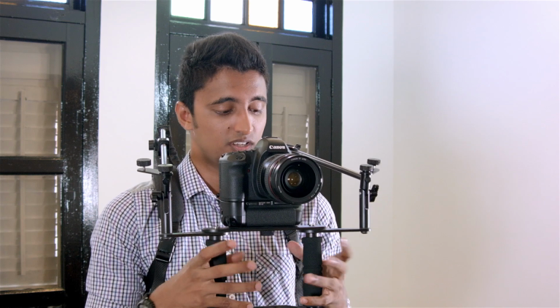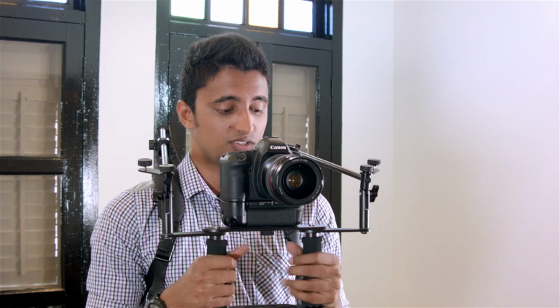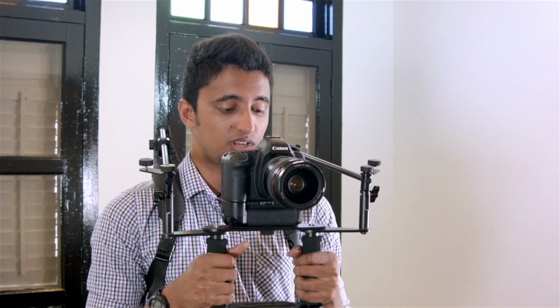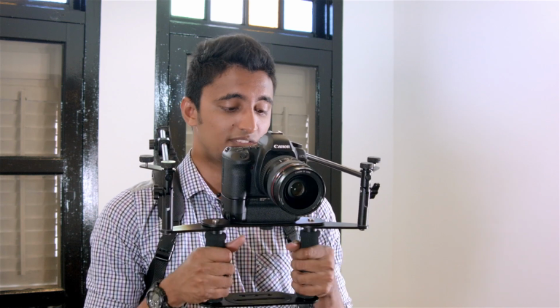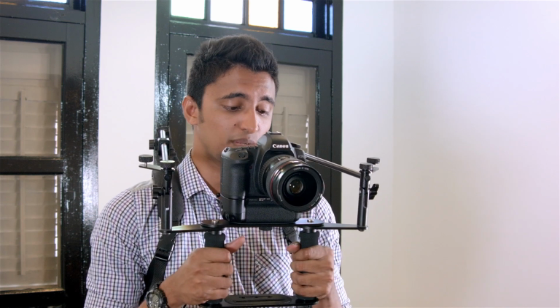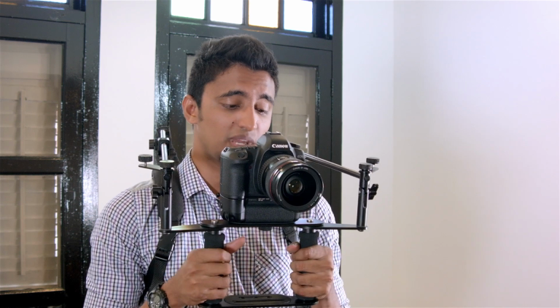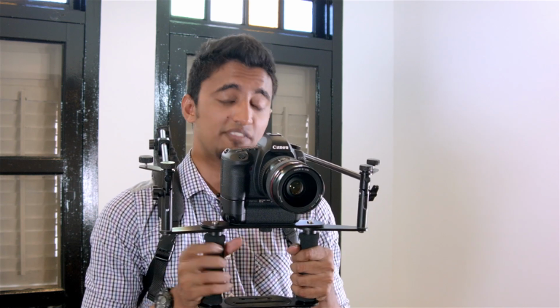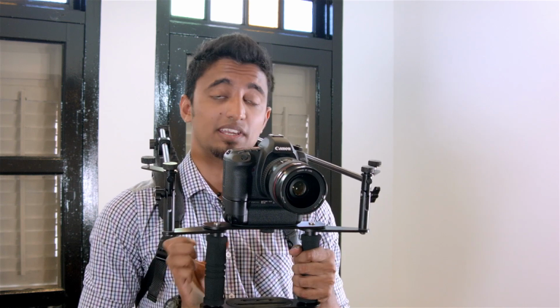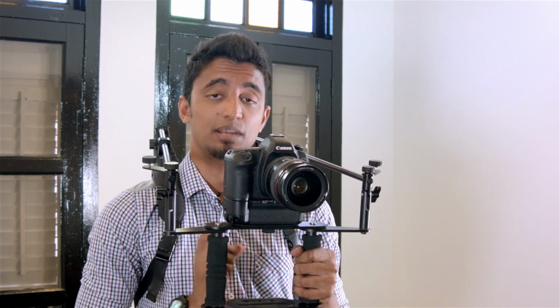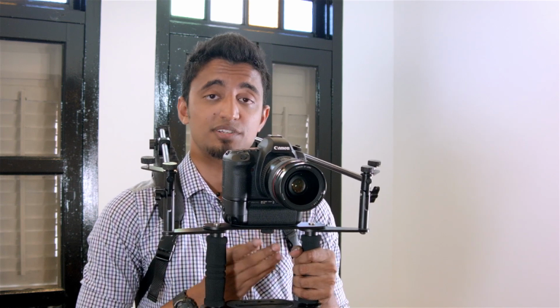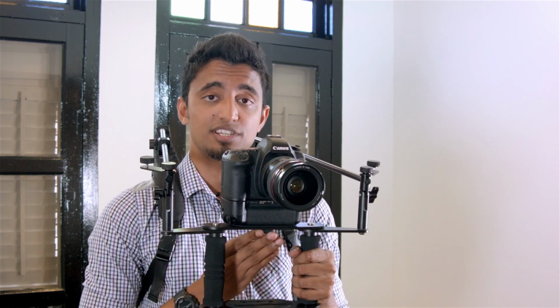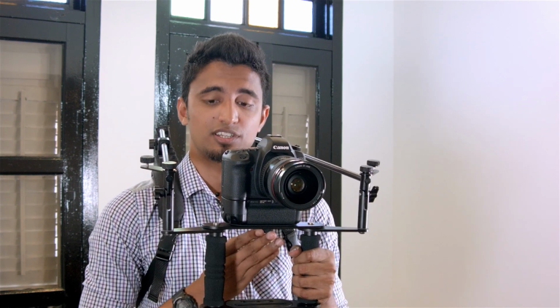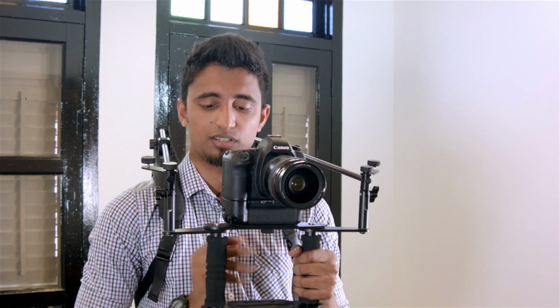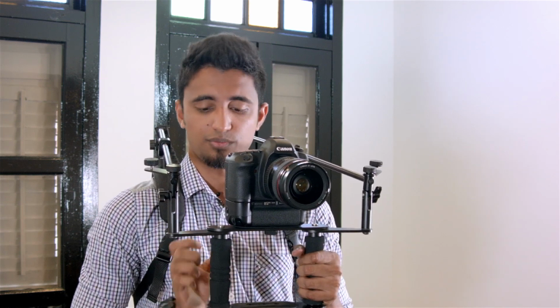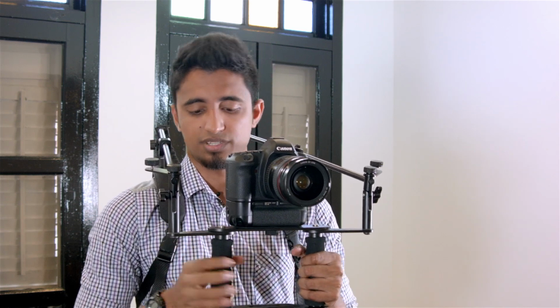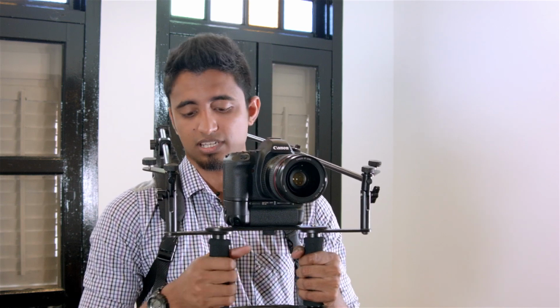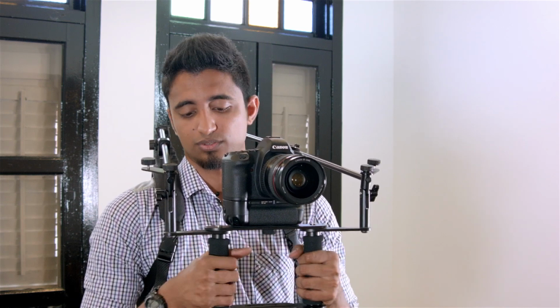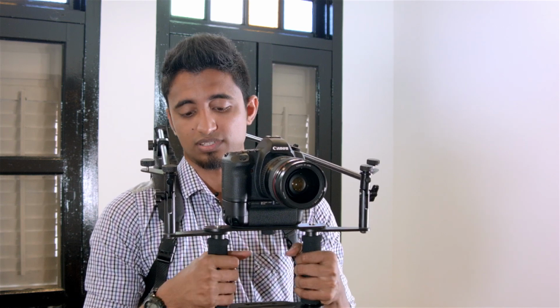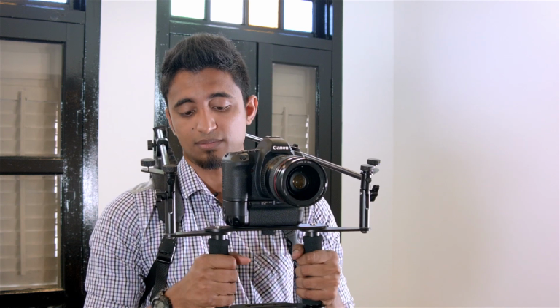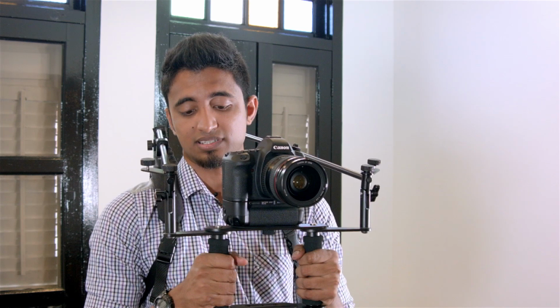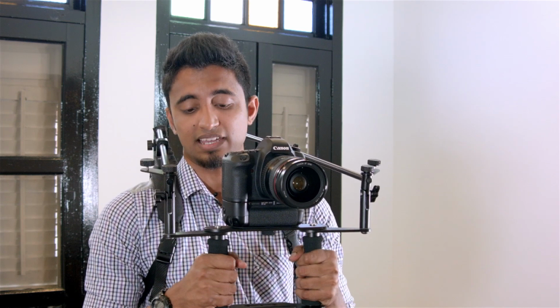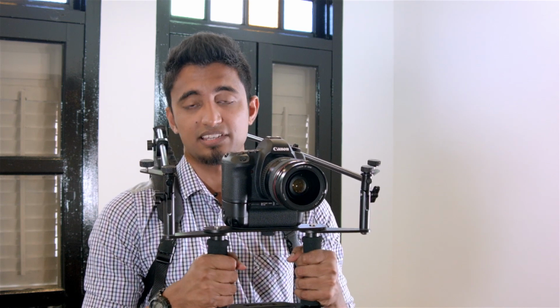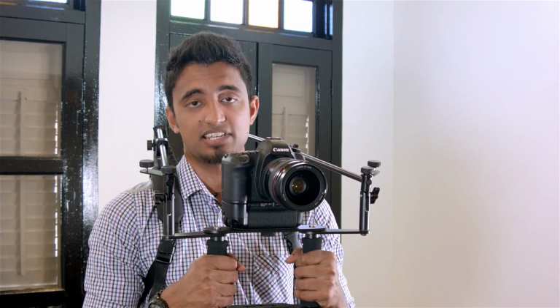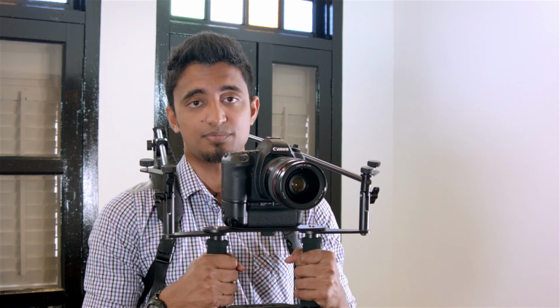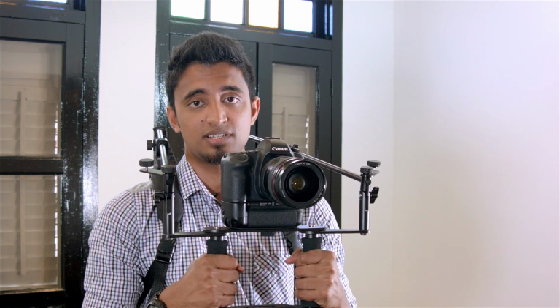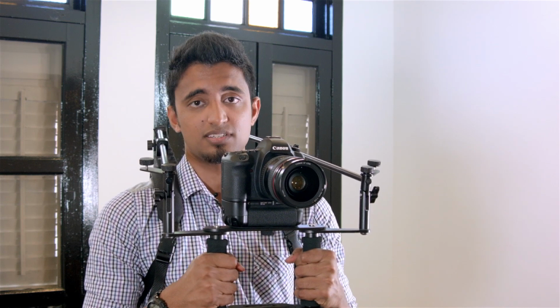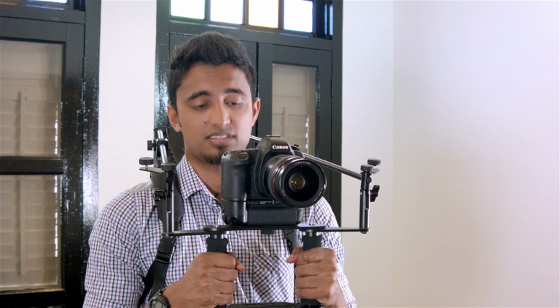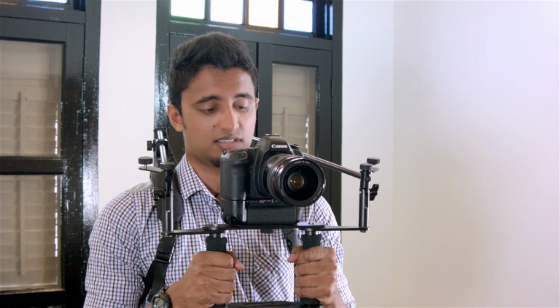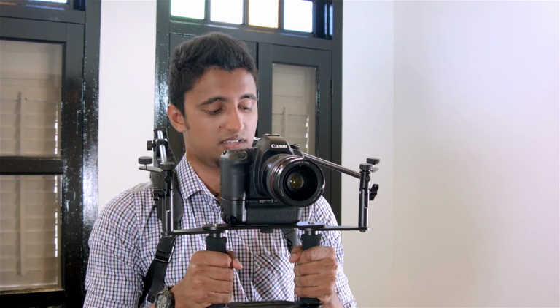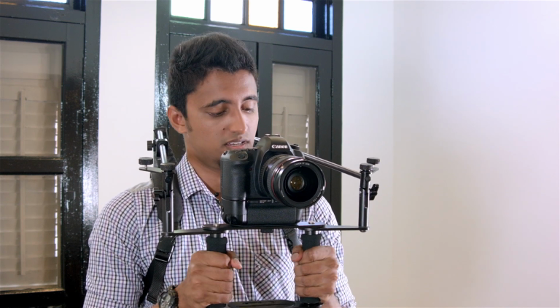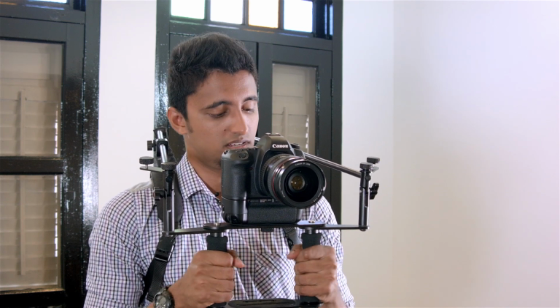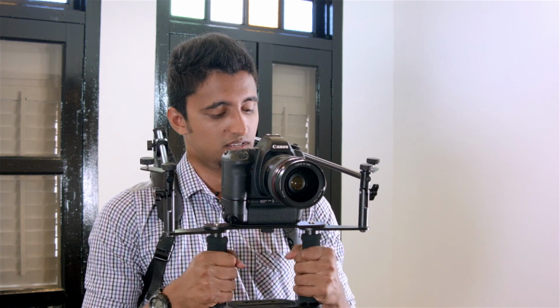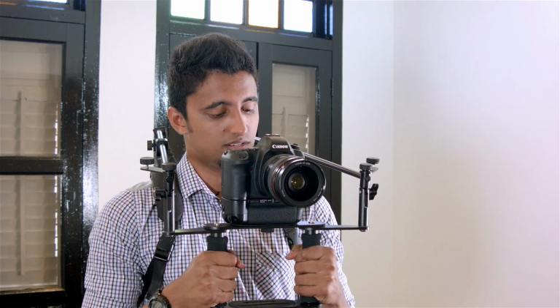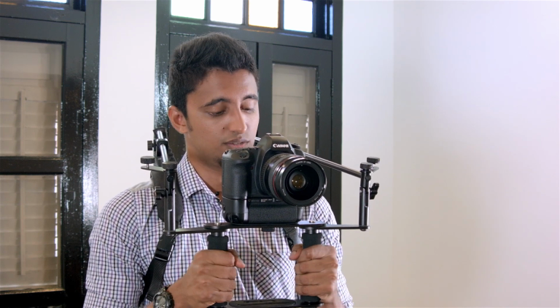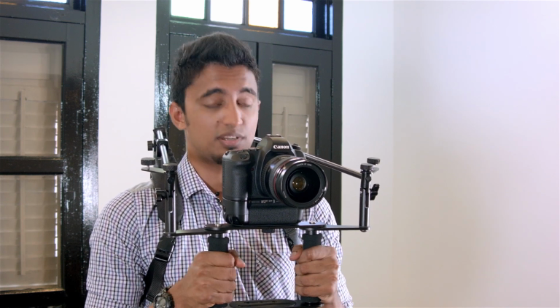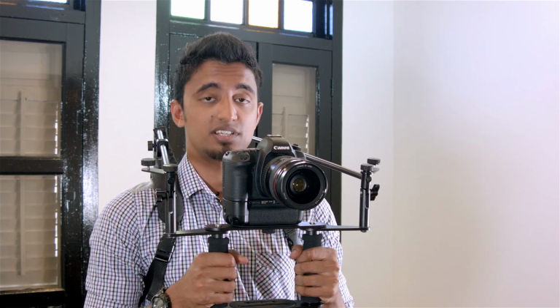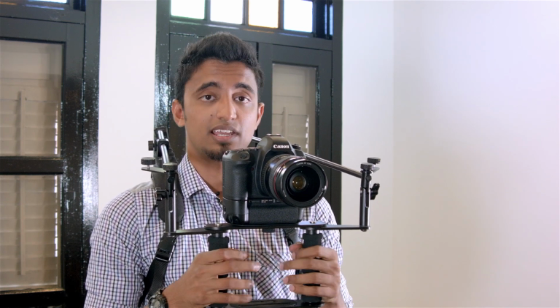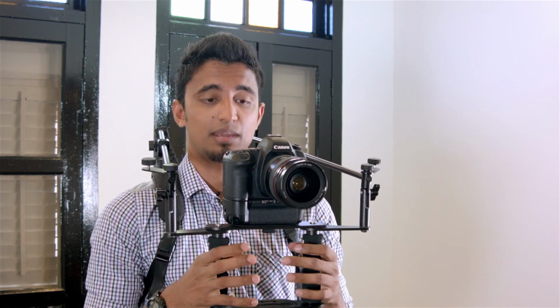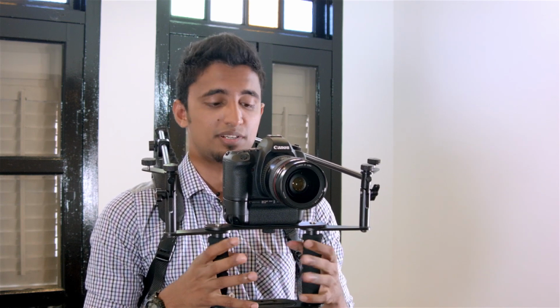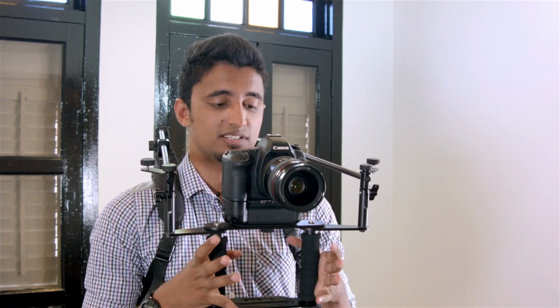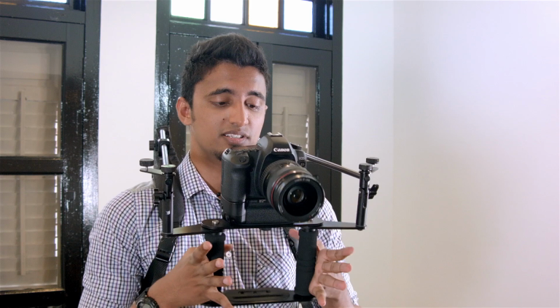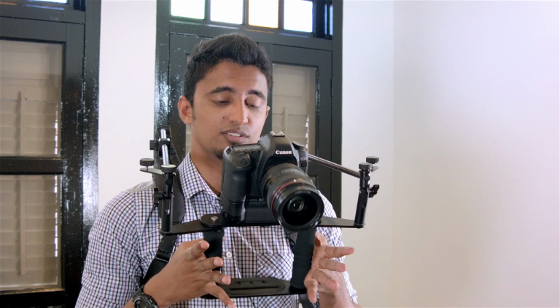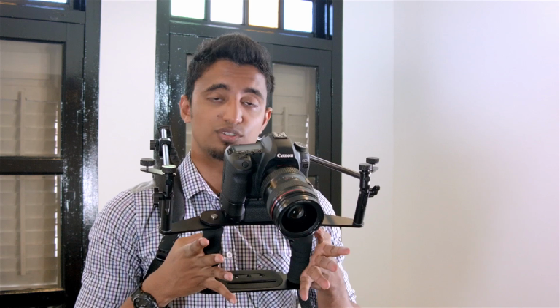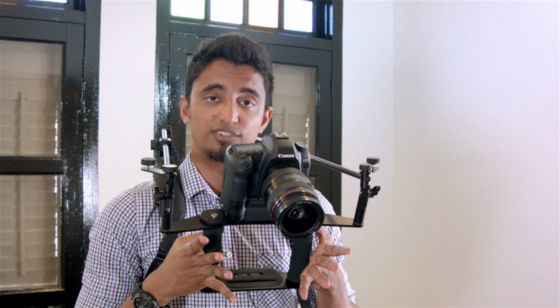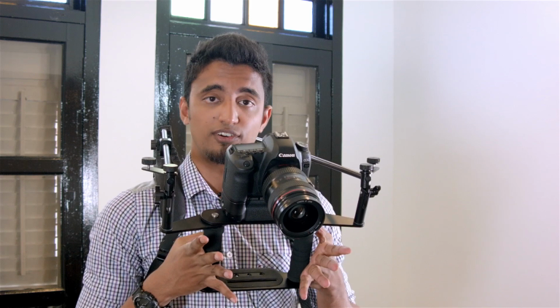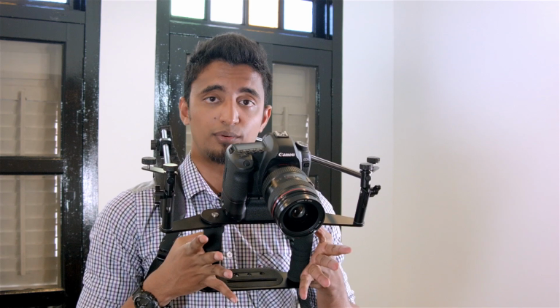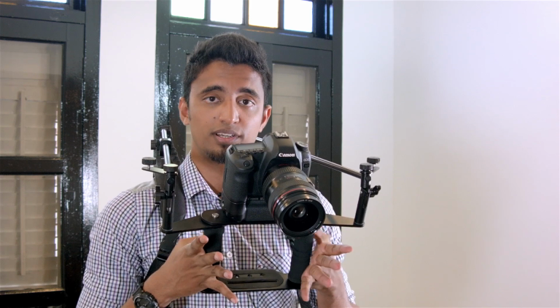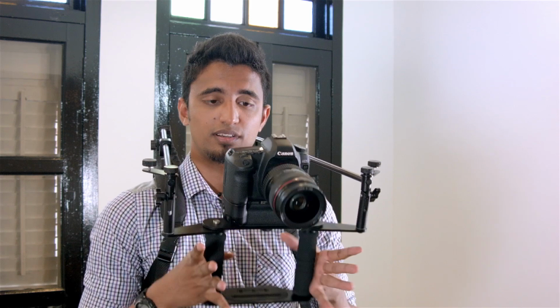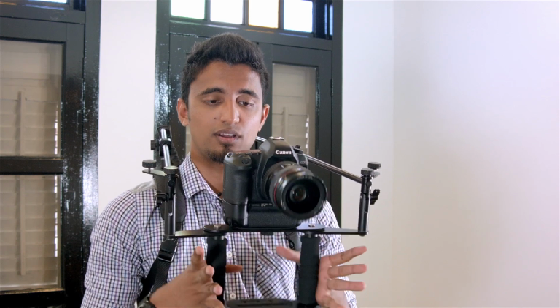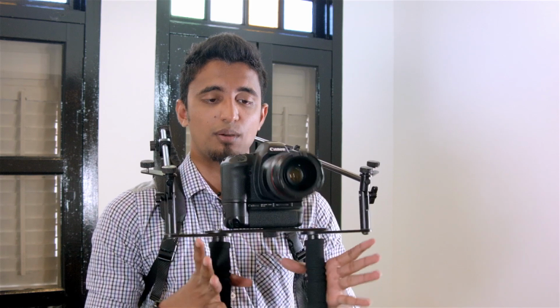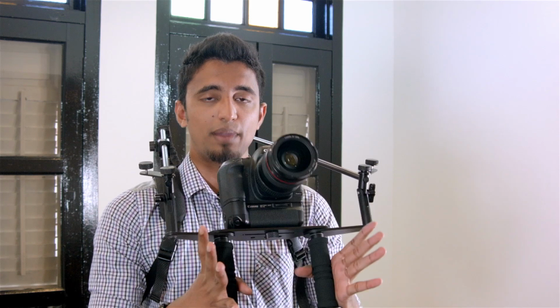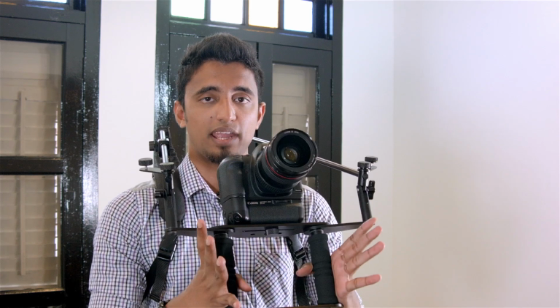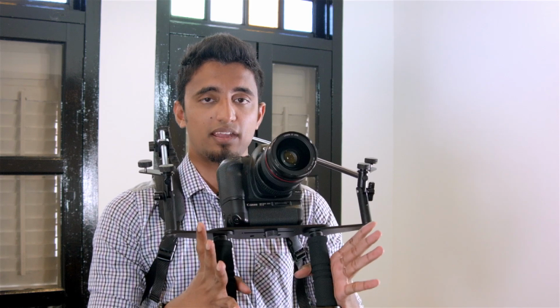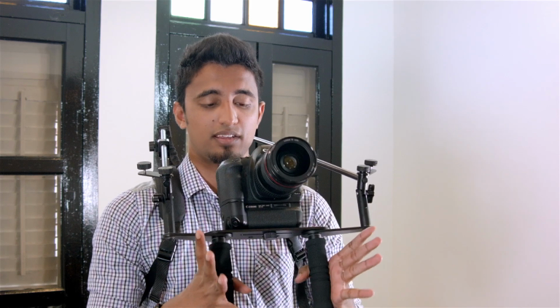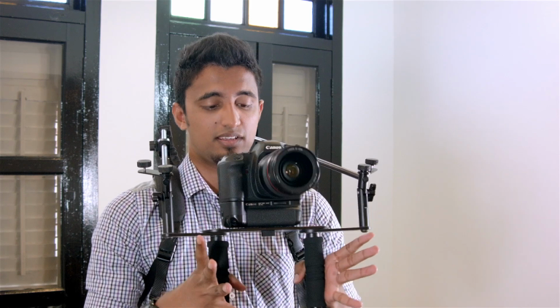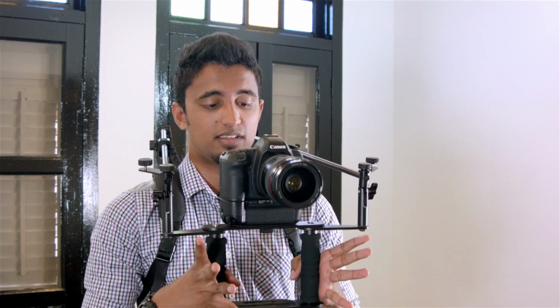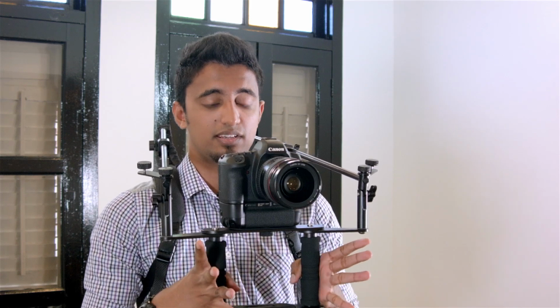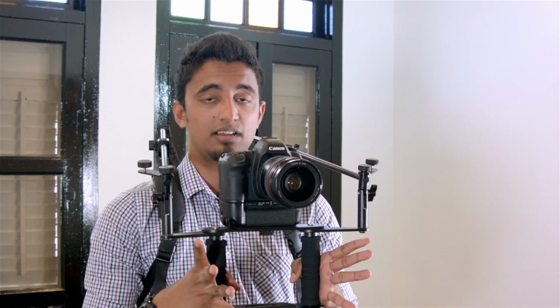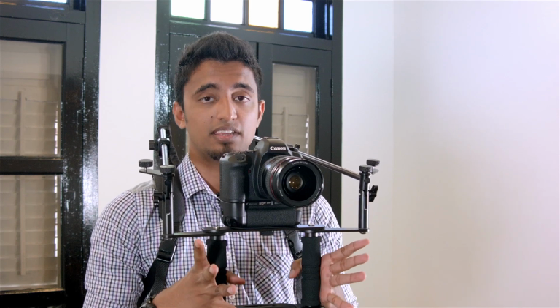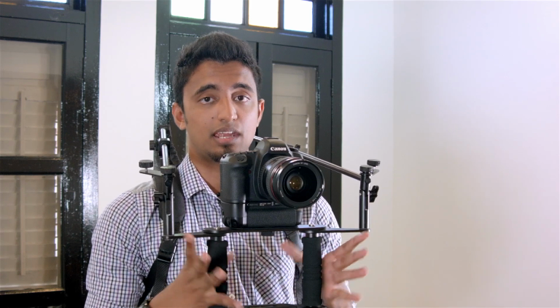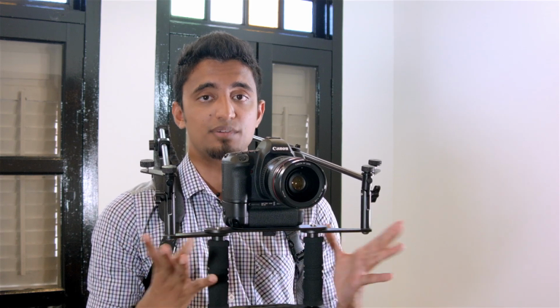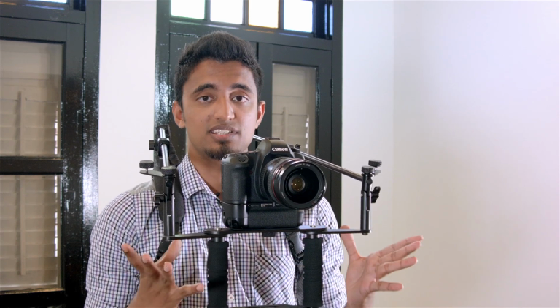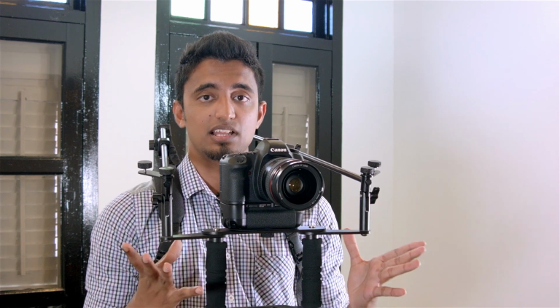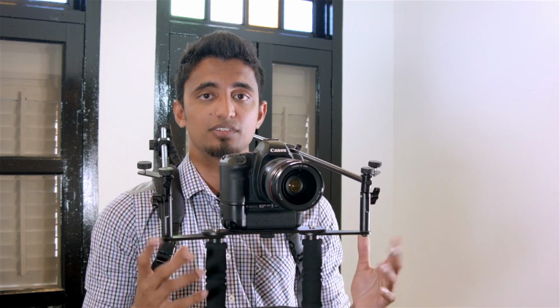So after we have the camera secured, we just do some slight adjustments to make sure the camera doesn't tilt forward or back. Now the camera is level.